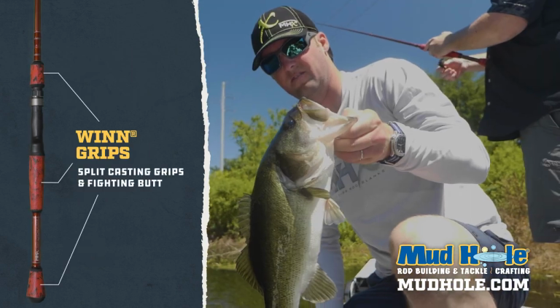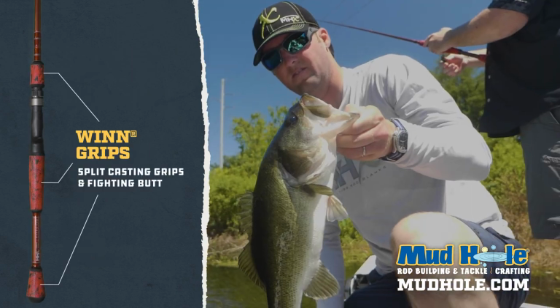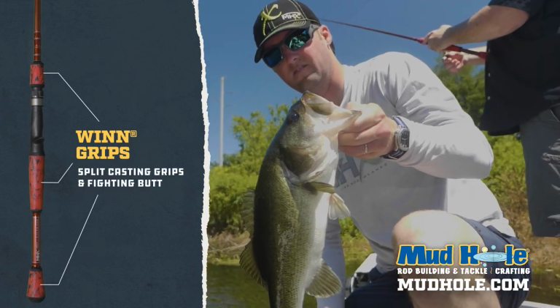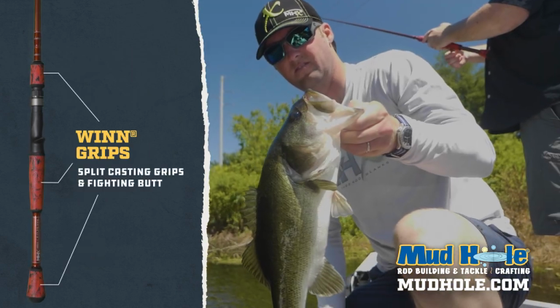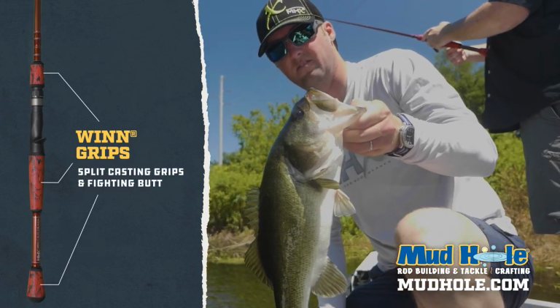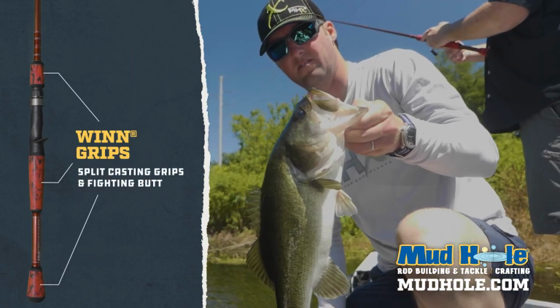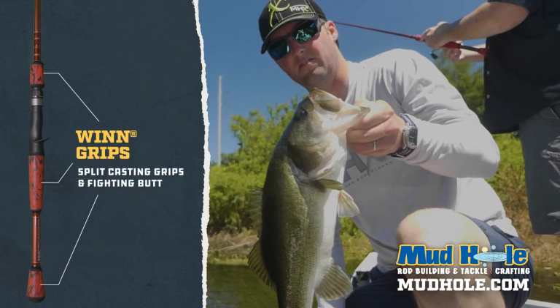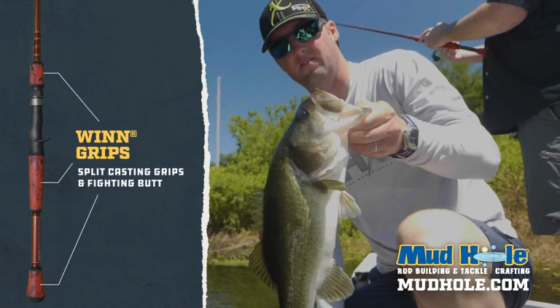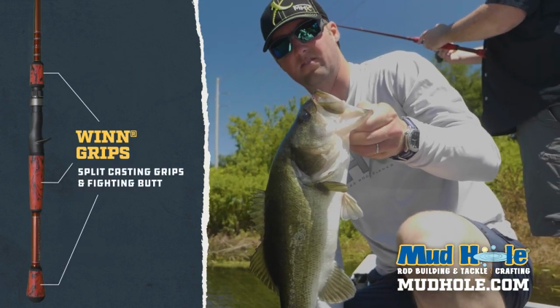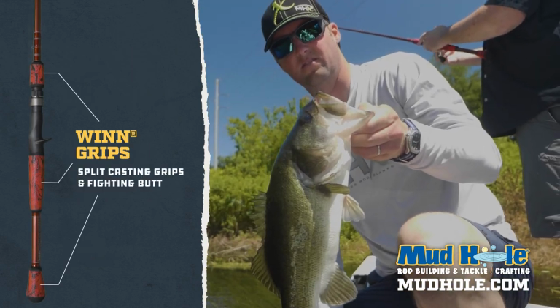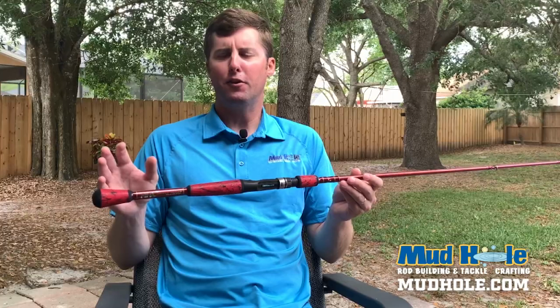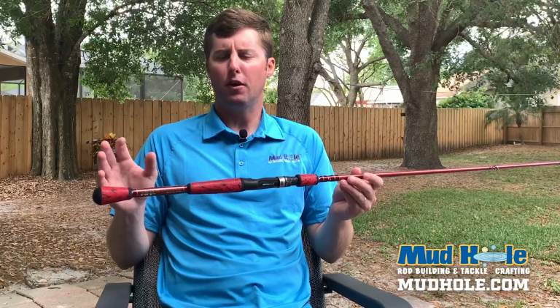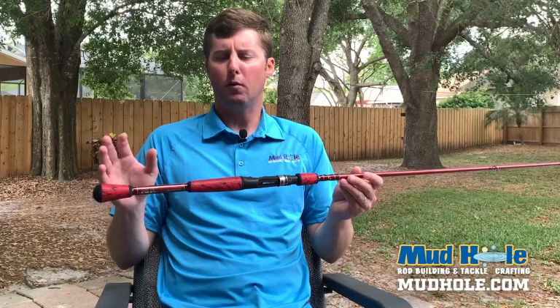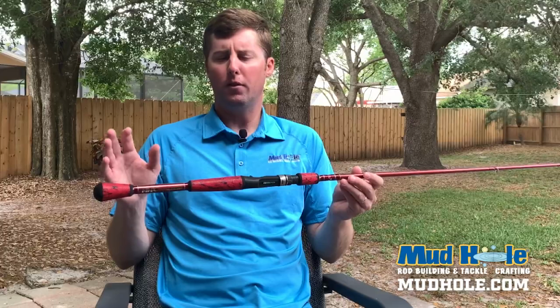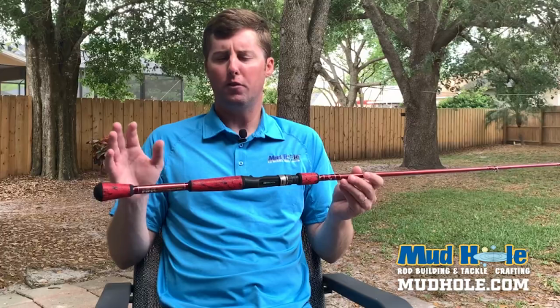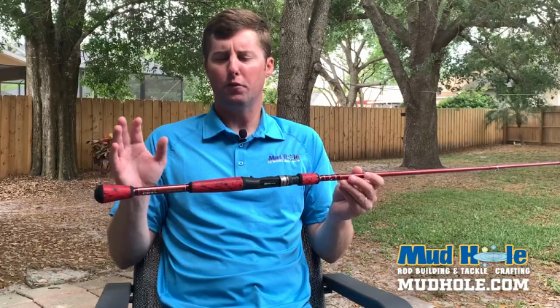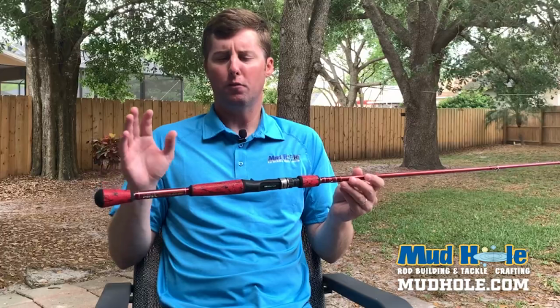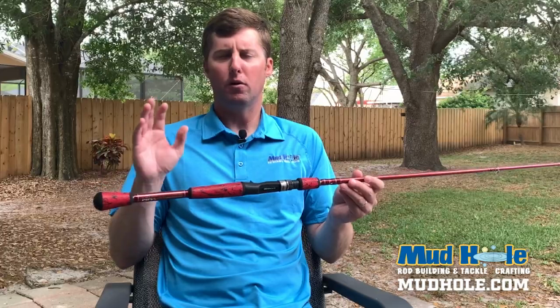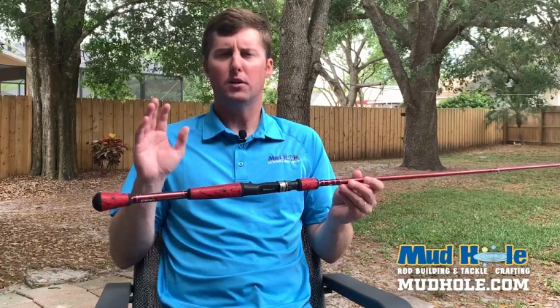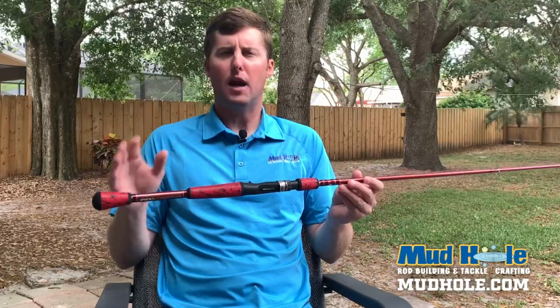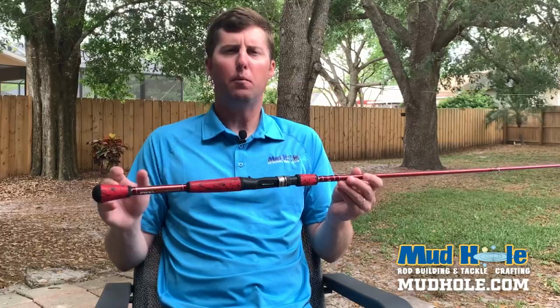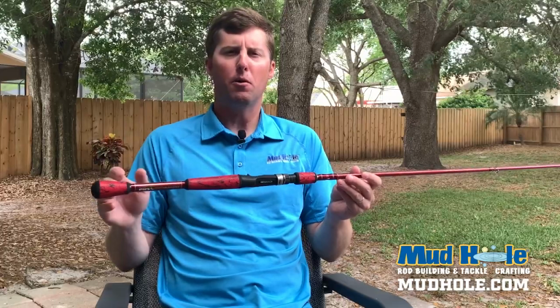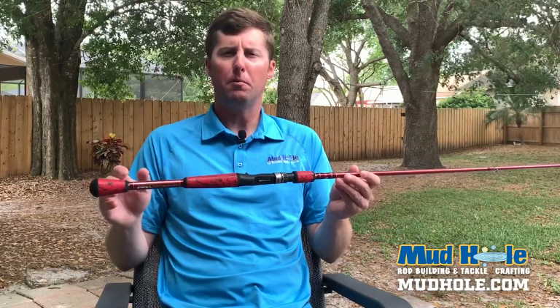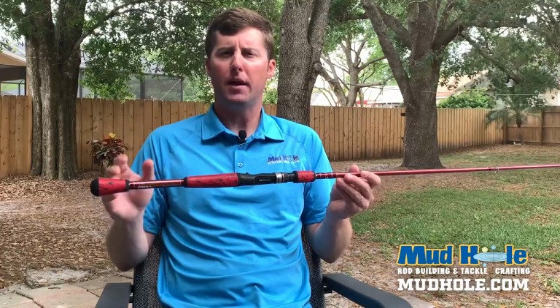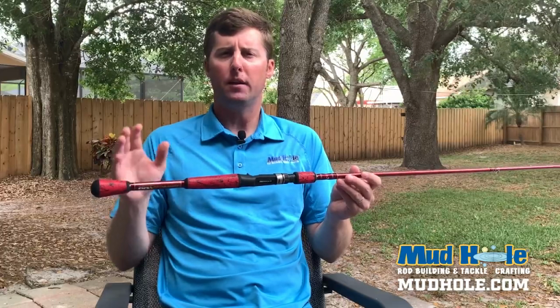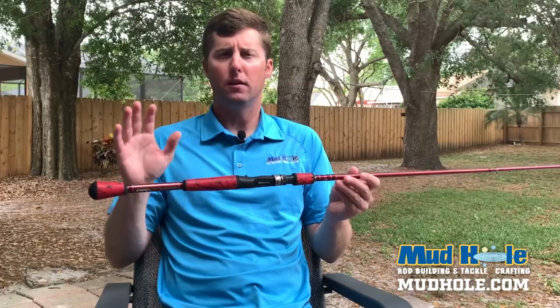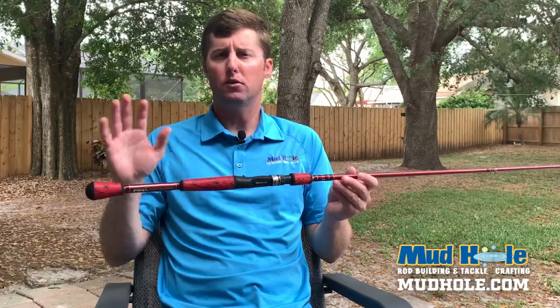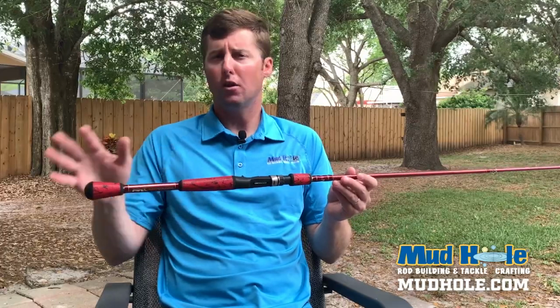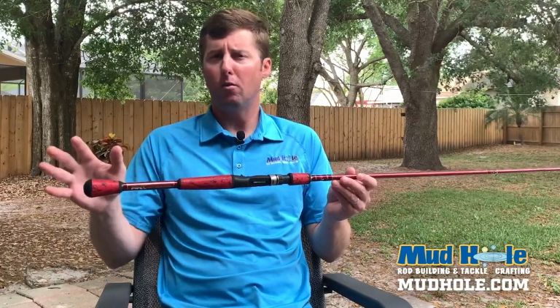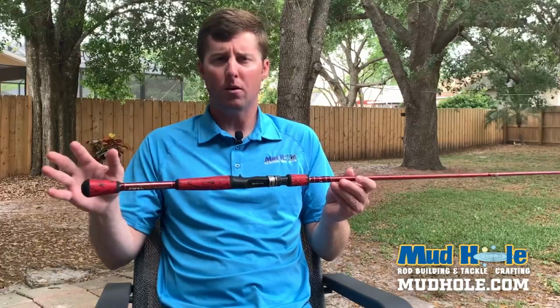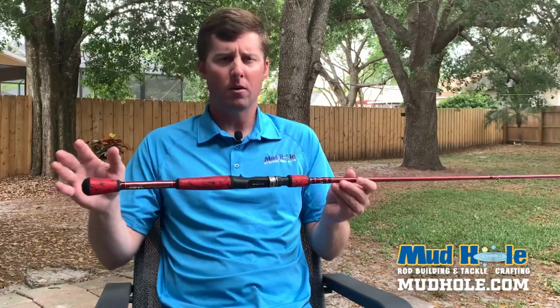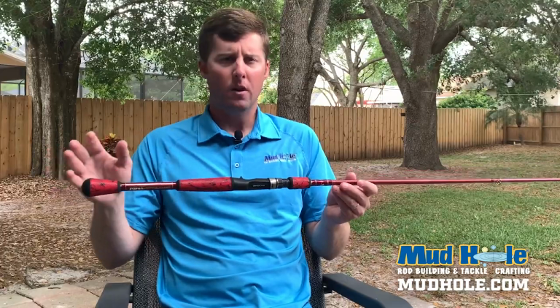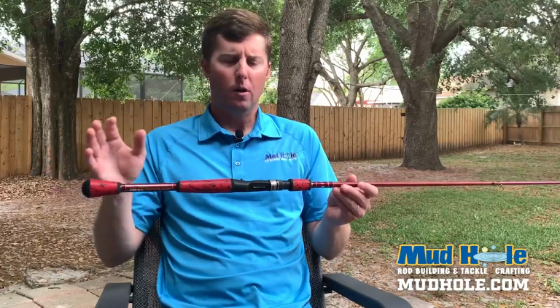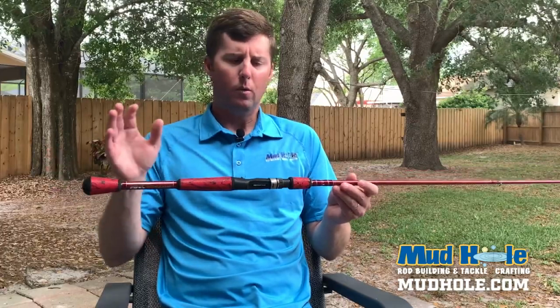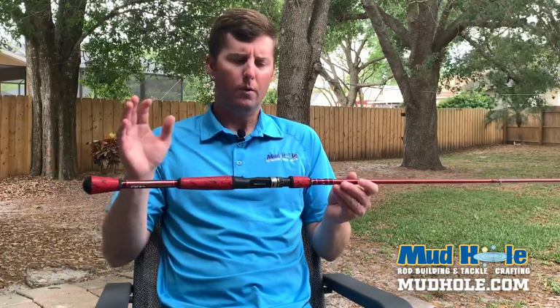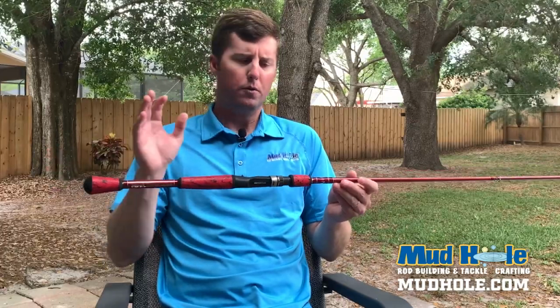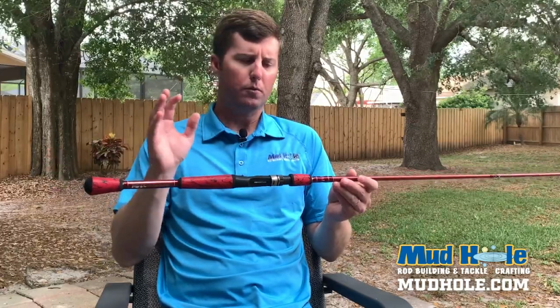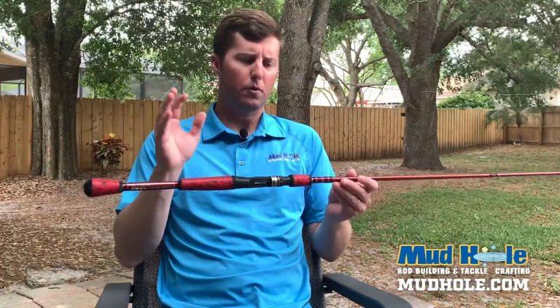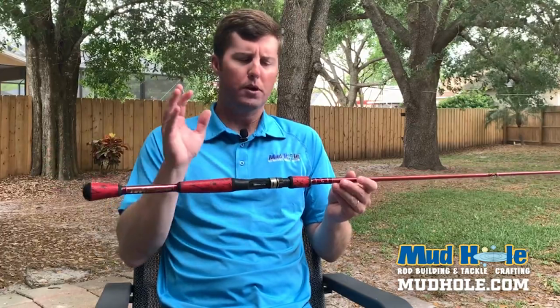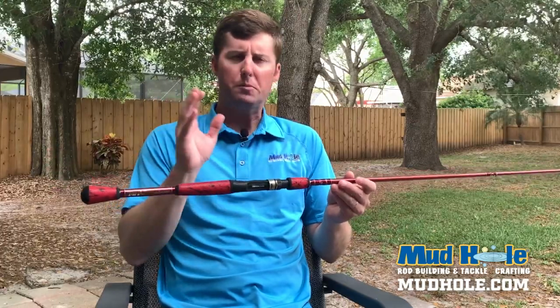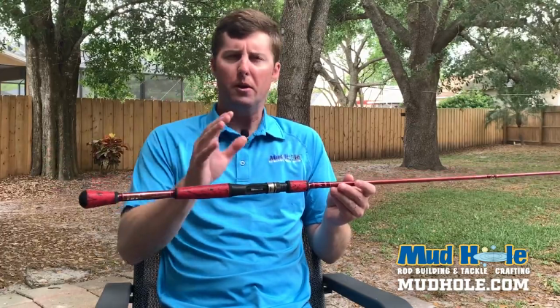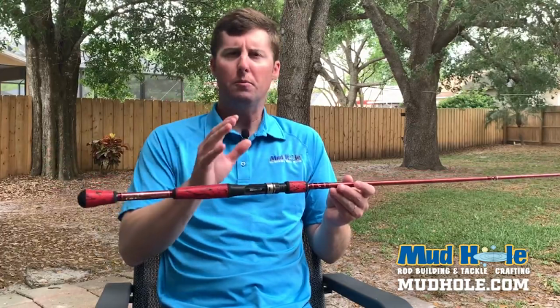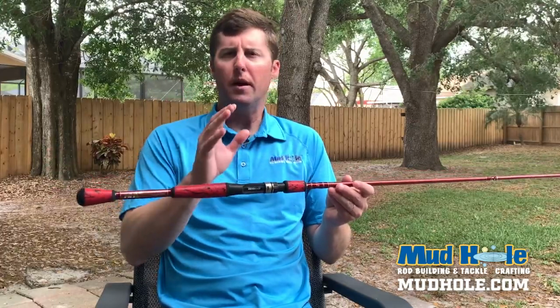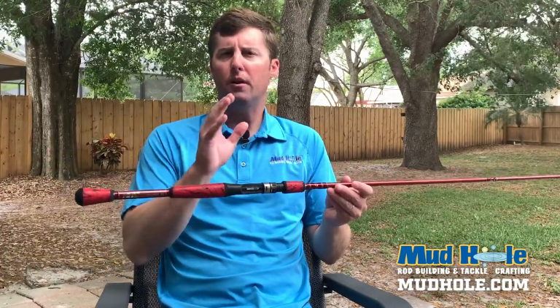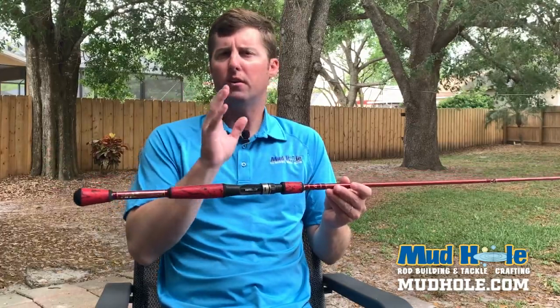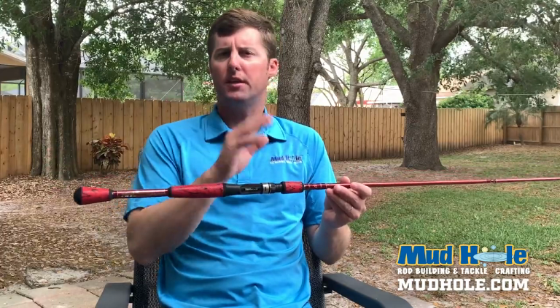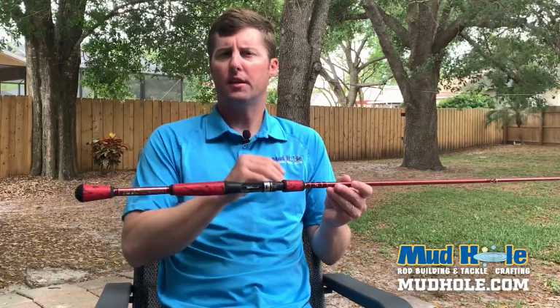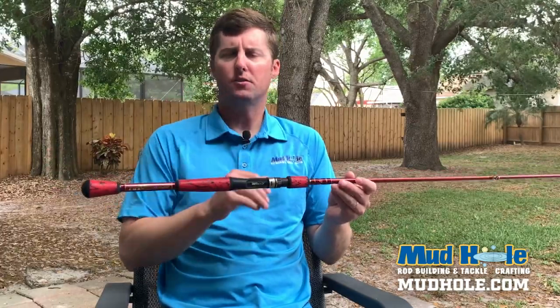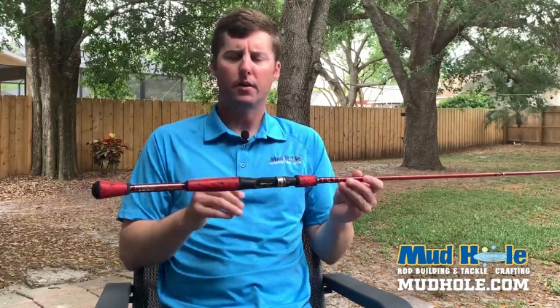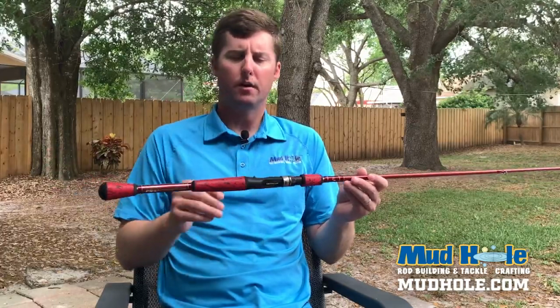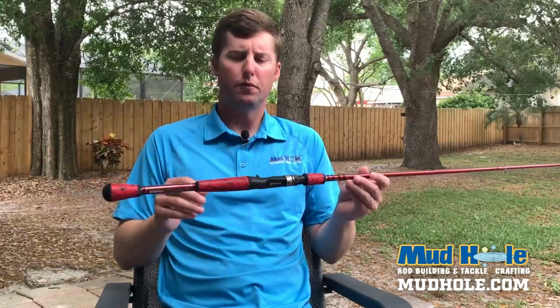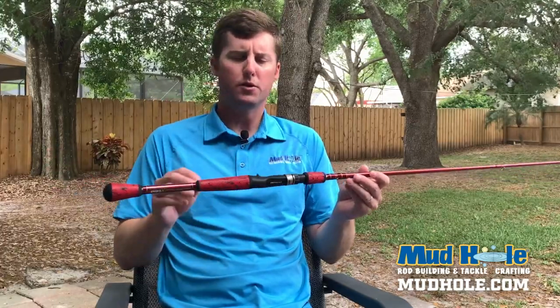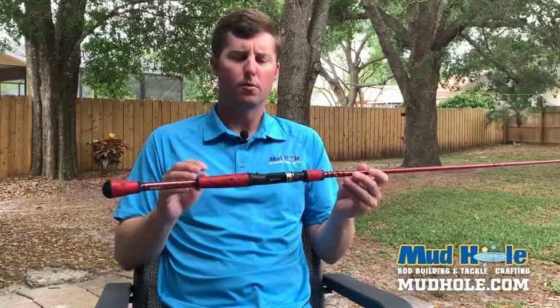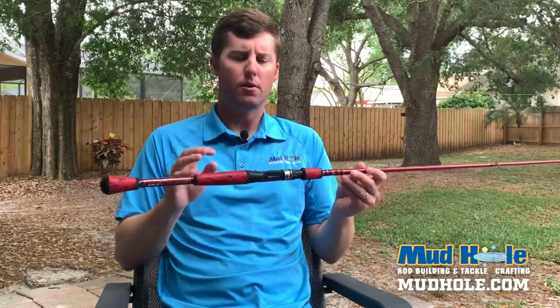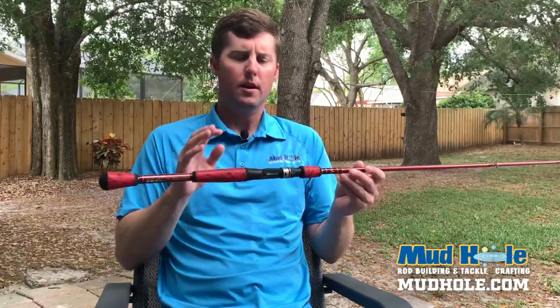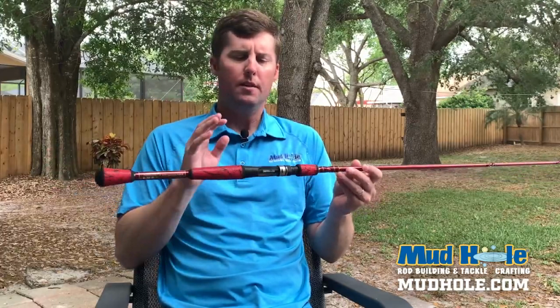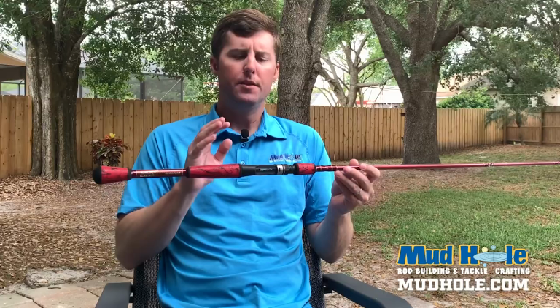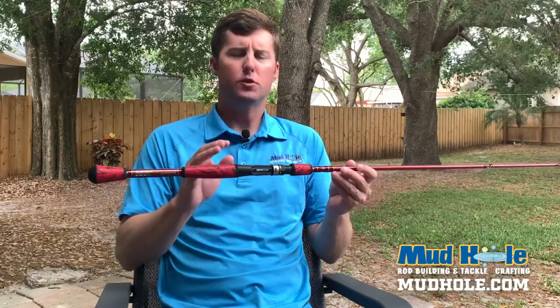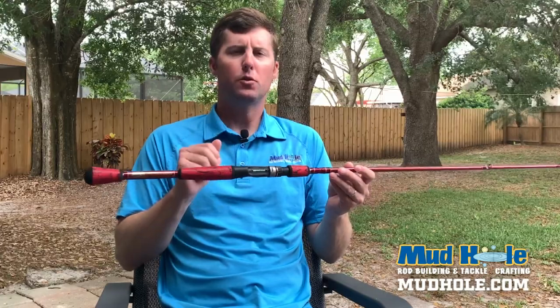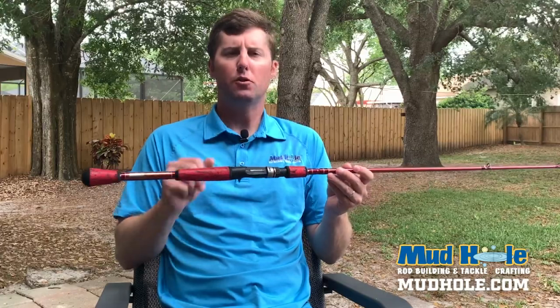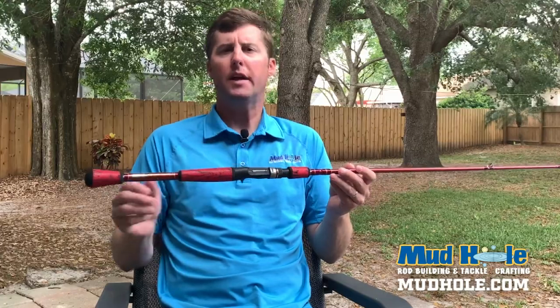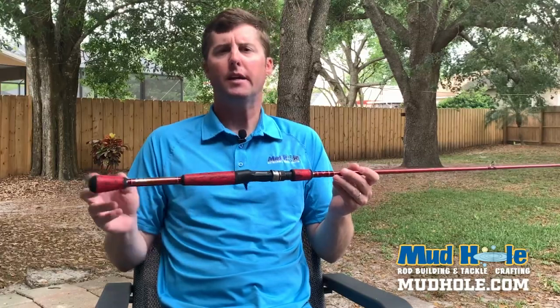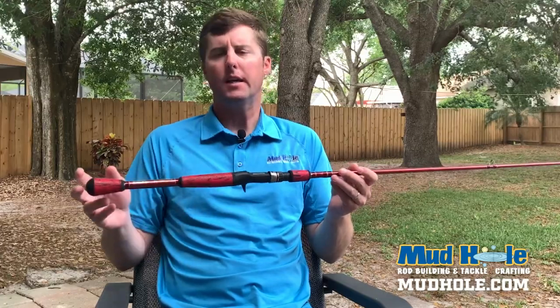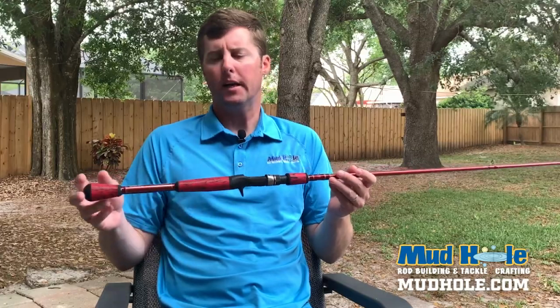It really doesn't matter — whether you're throwing a topwater bait in saltwater, whether you're throwing a spinner bait or a Texas rig in freshwater, this one will get it done.